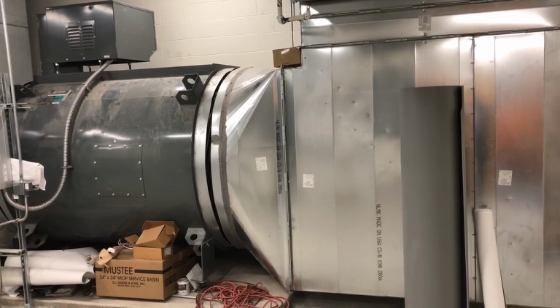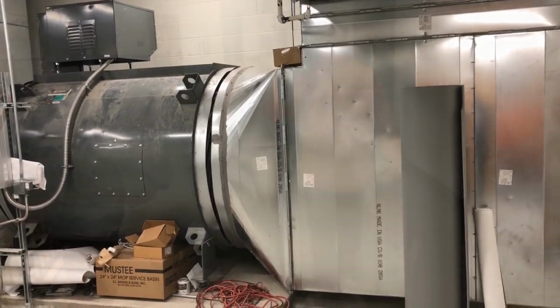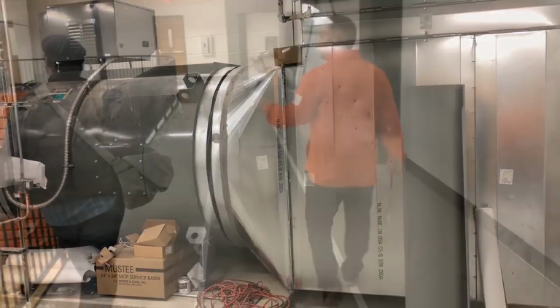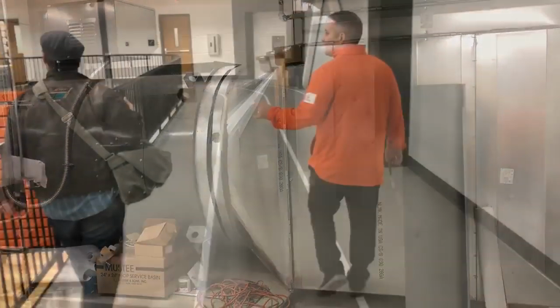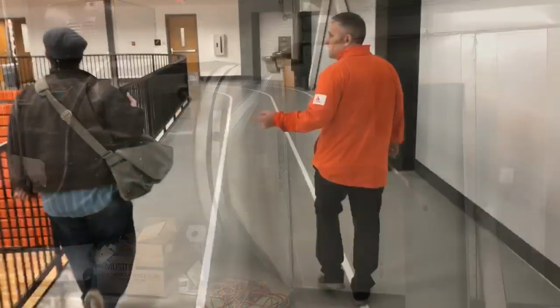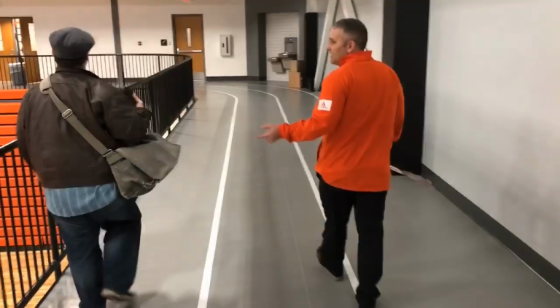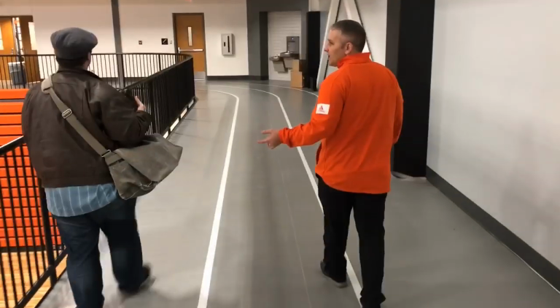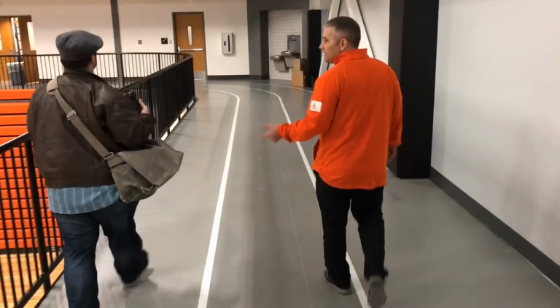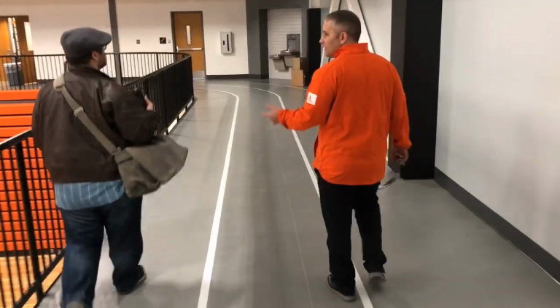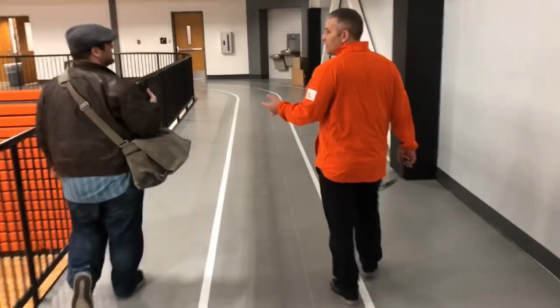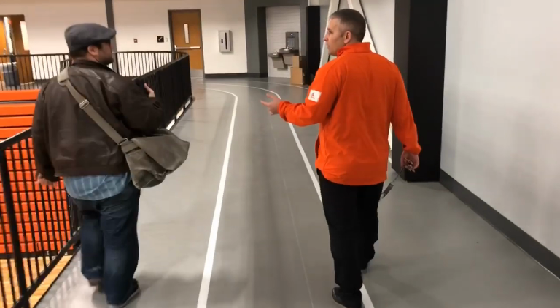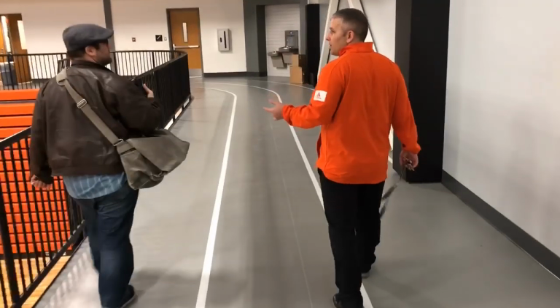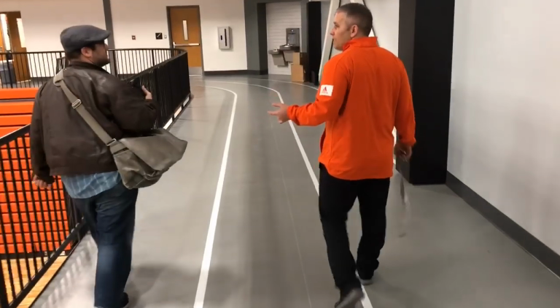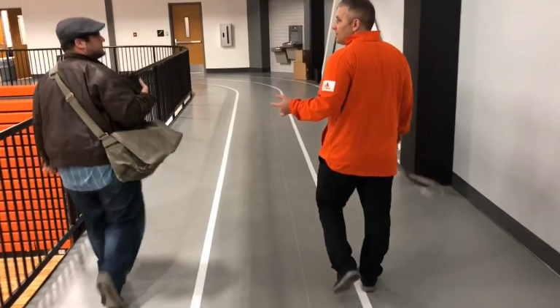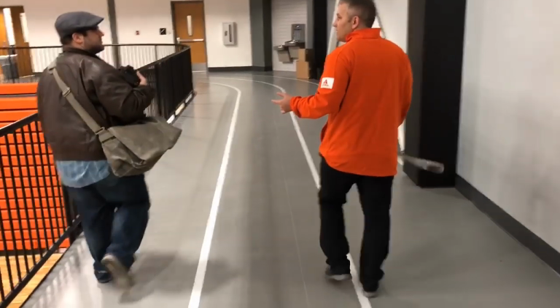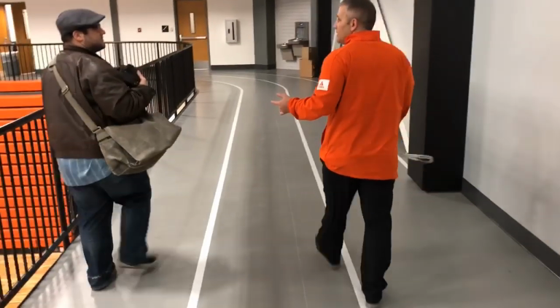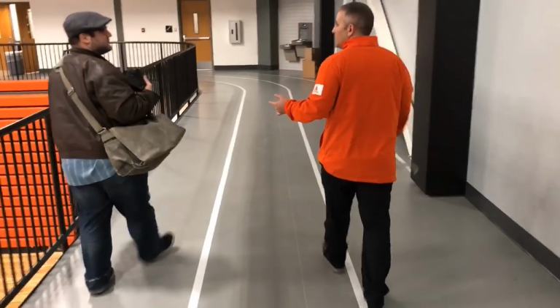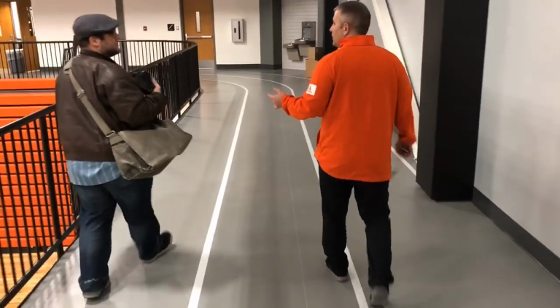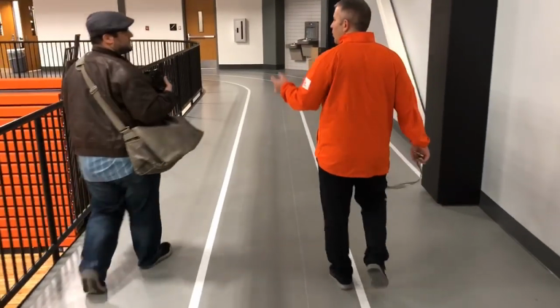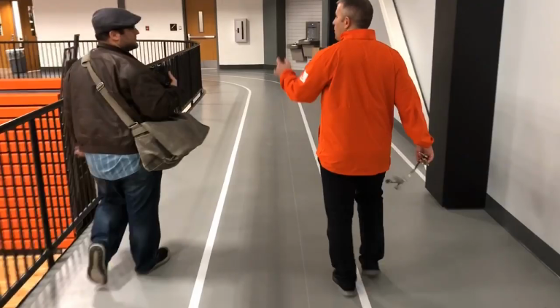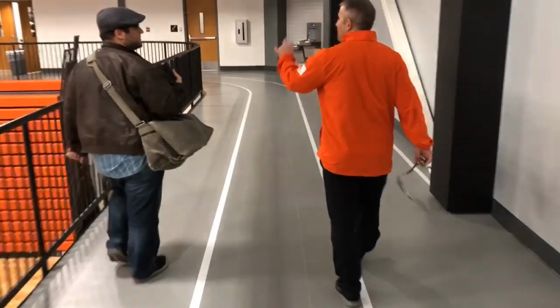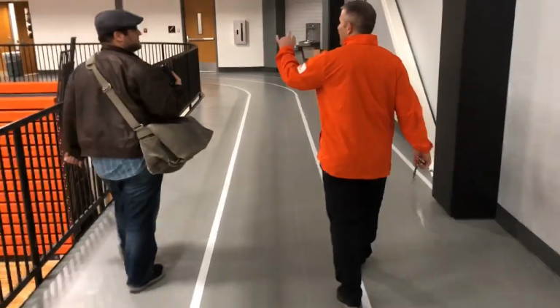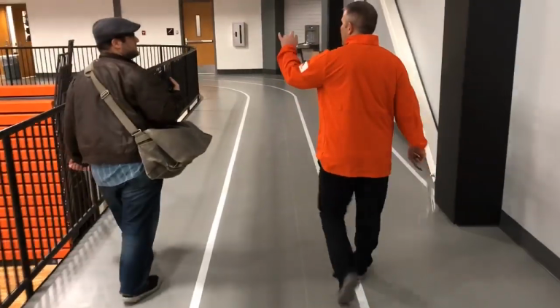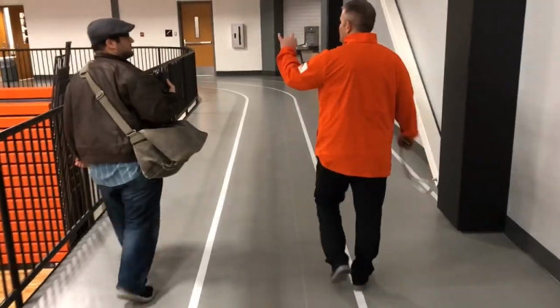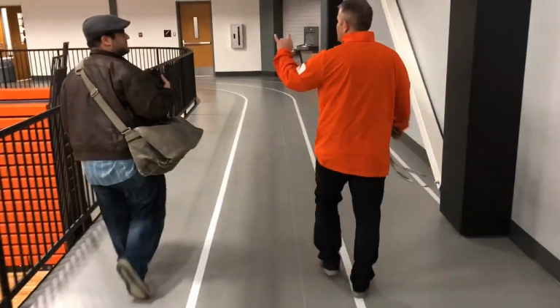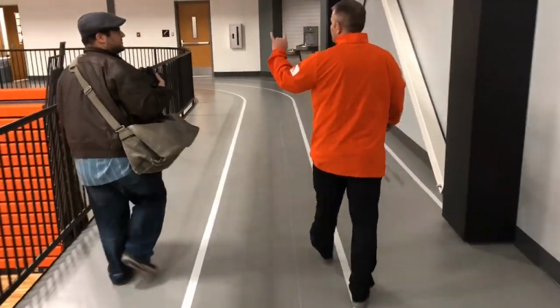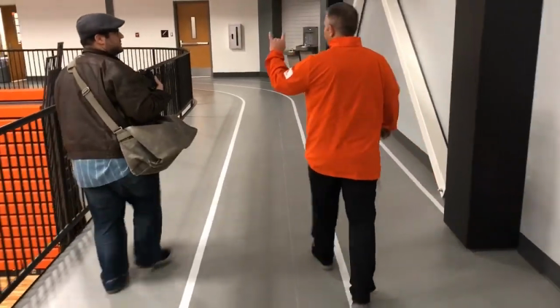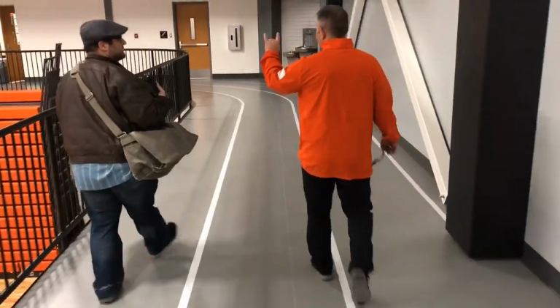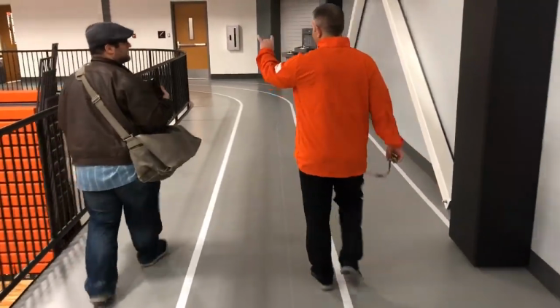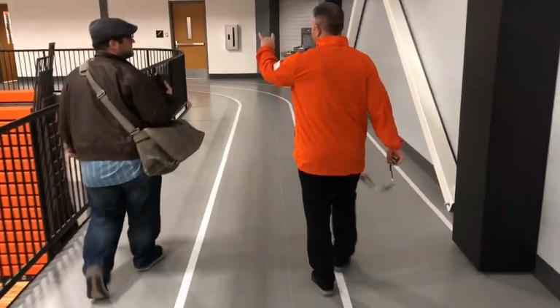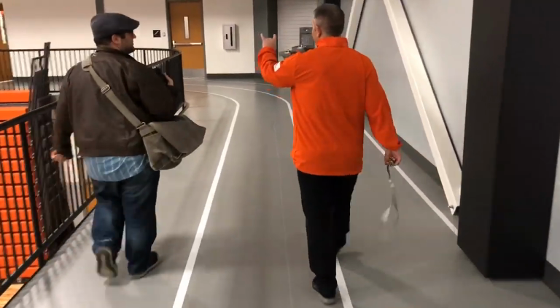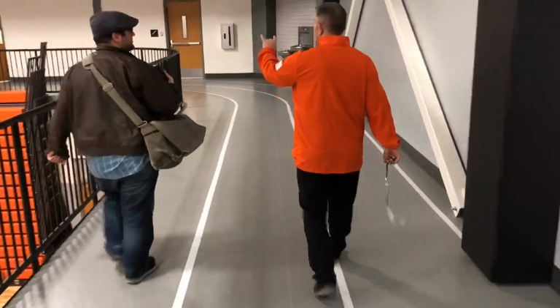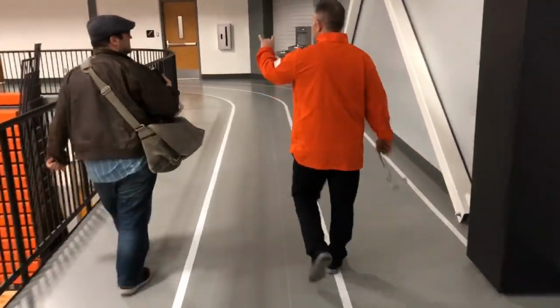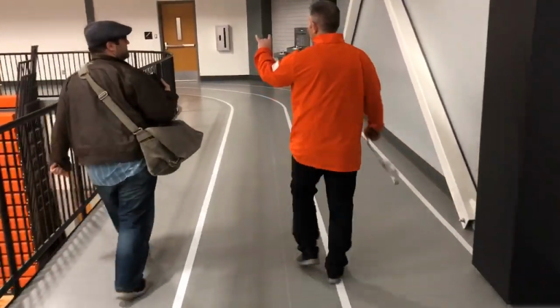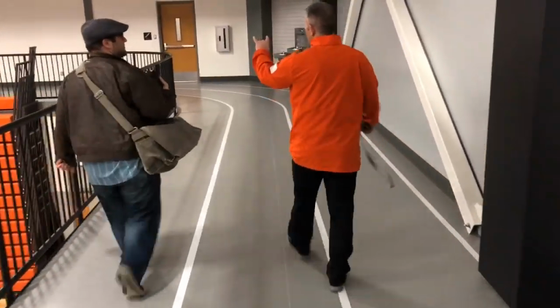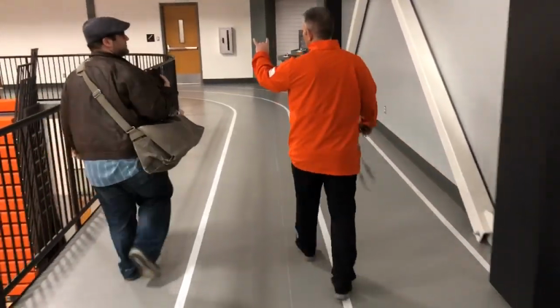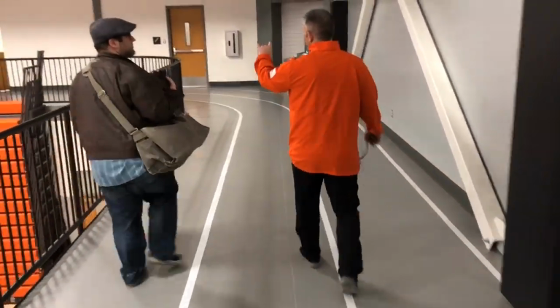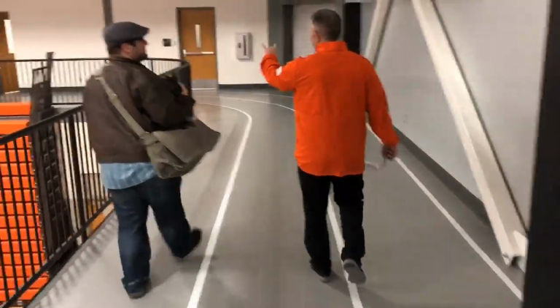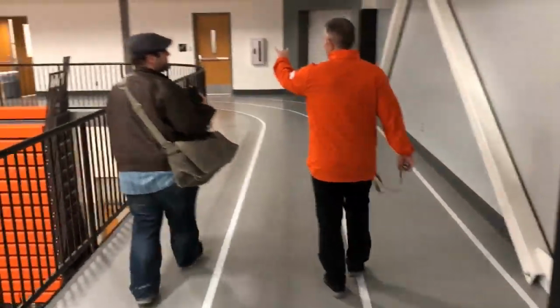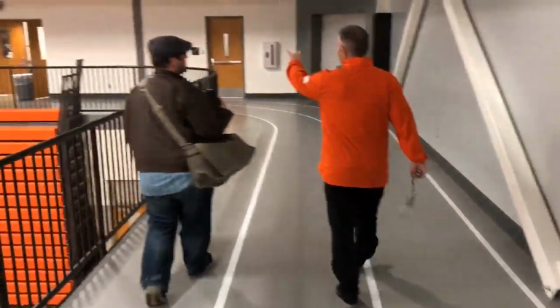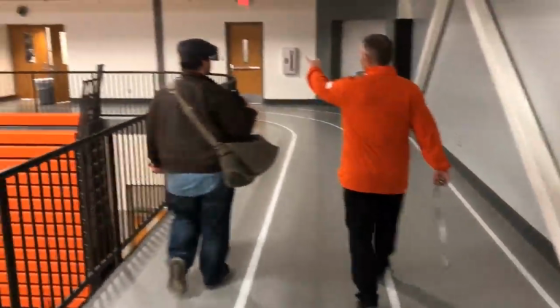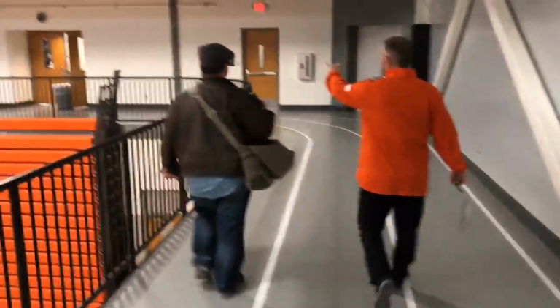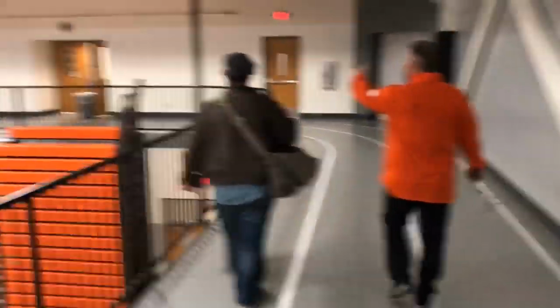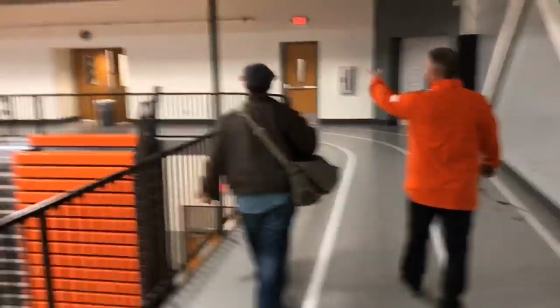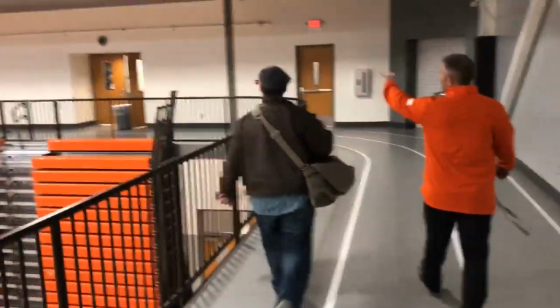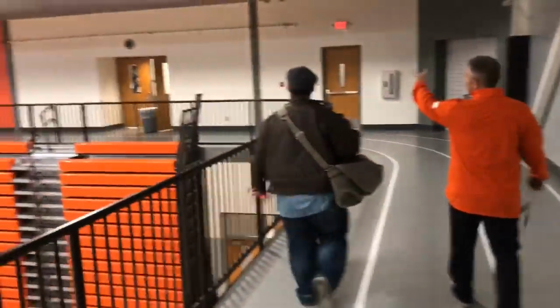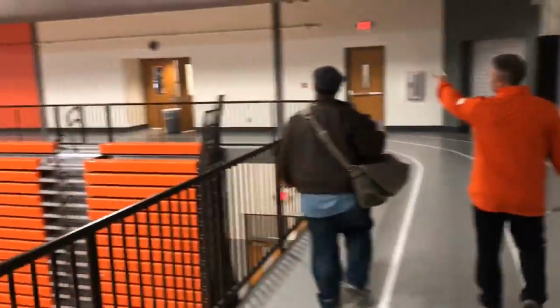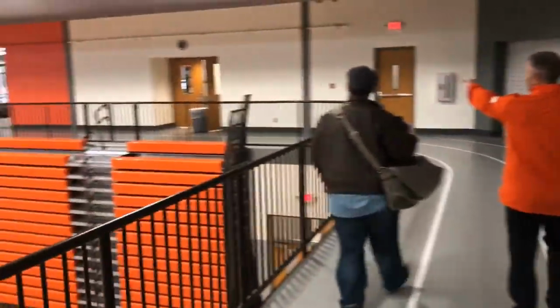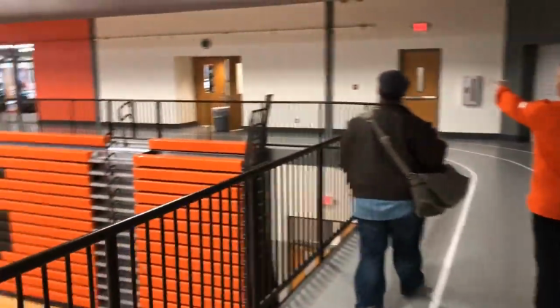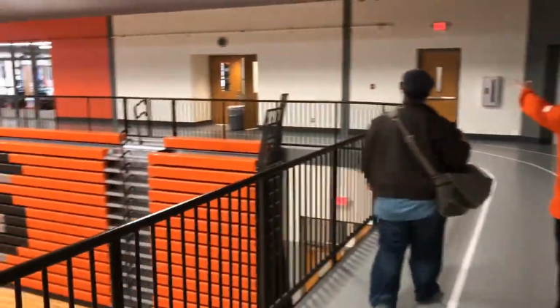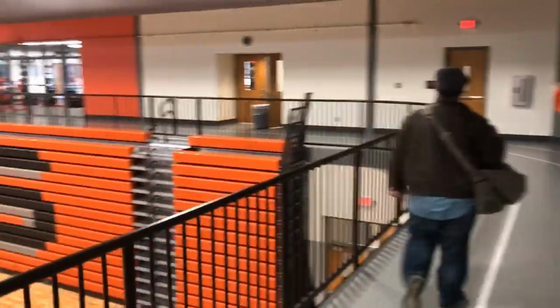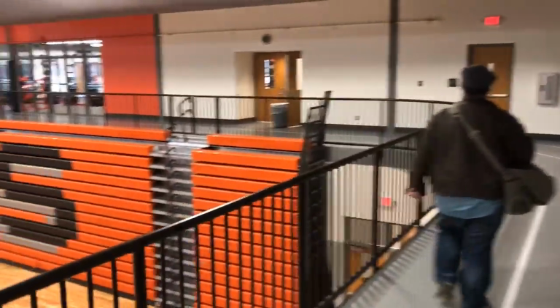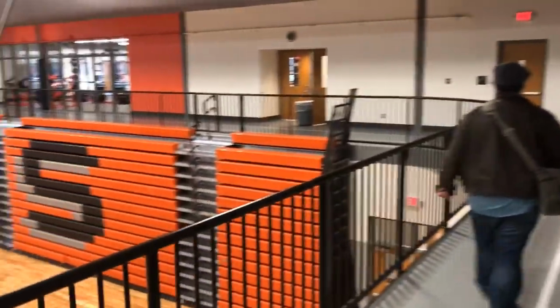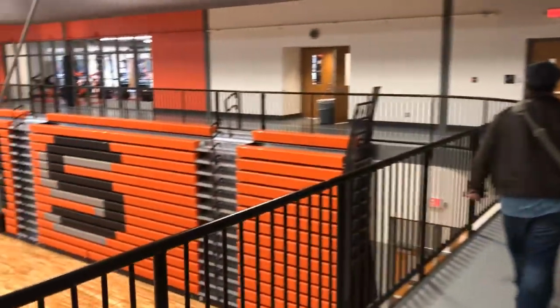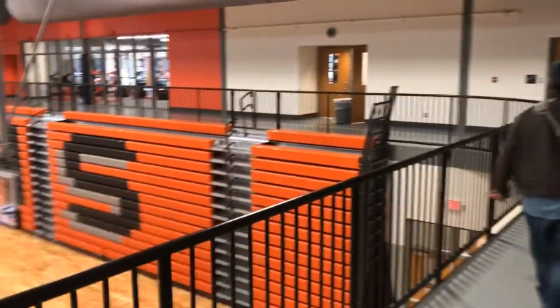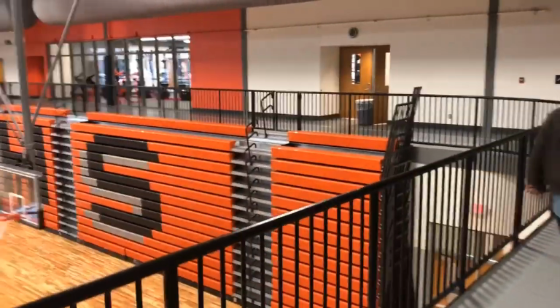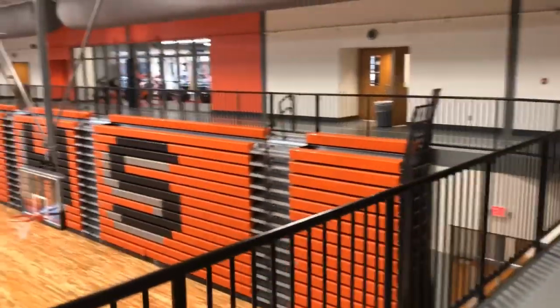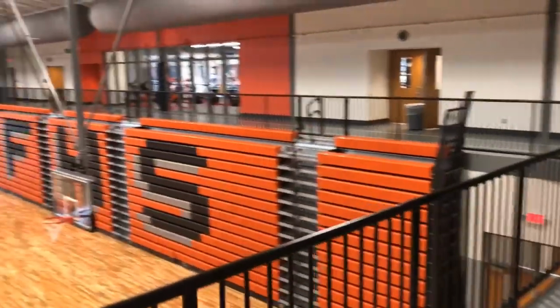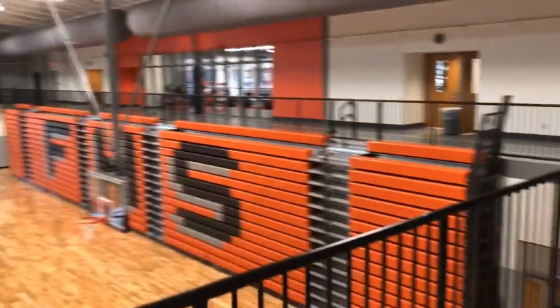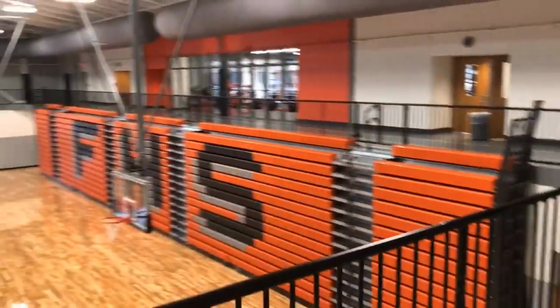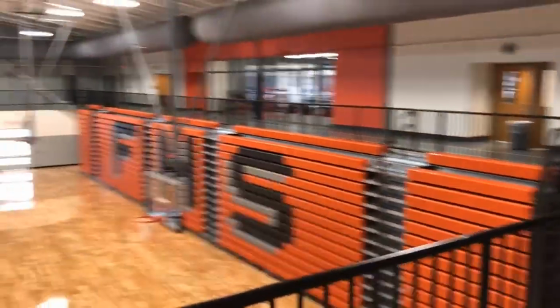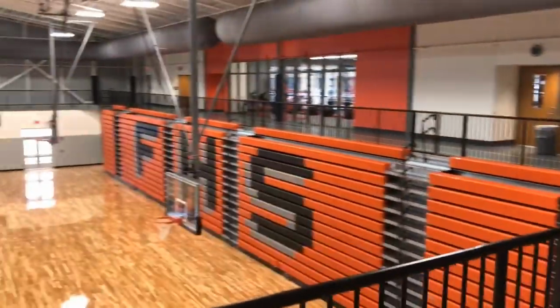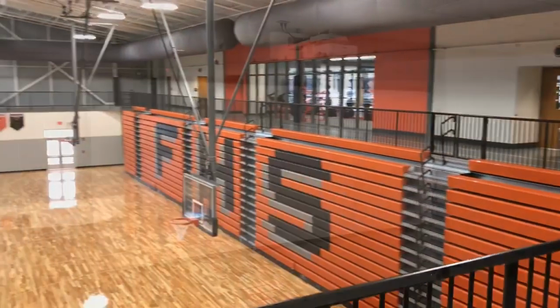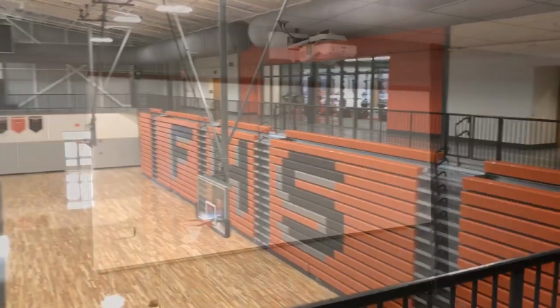This is the track — it's one-tenth of a mile all the way around. We'll have a state championship area right here in this space.